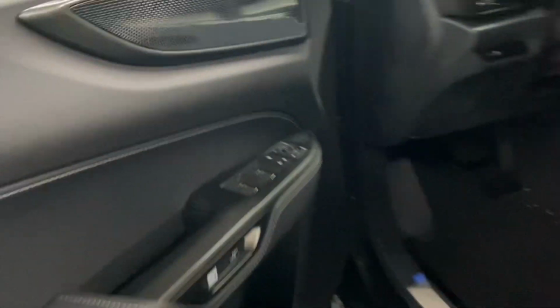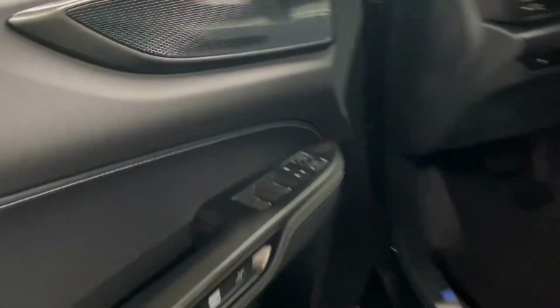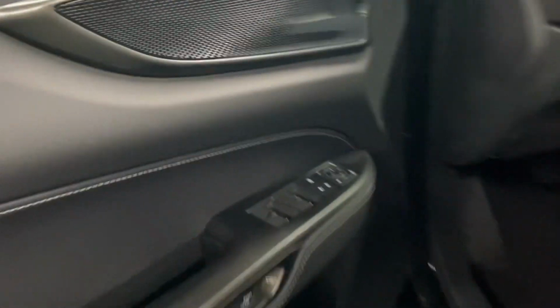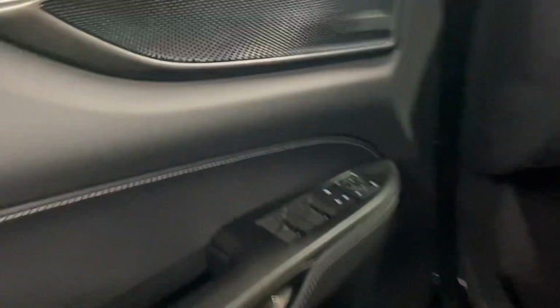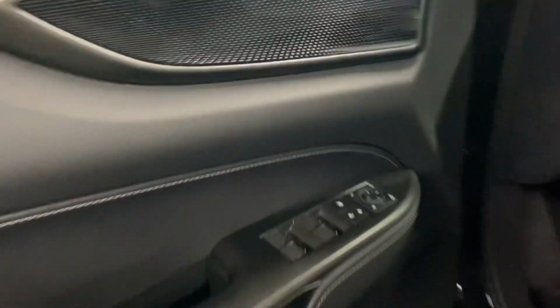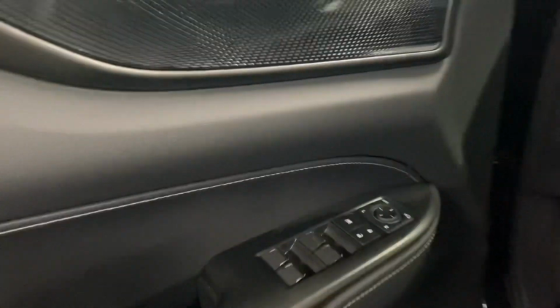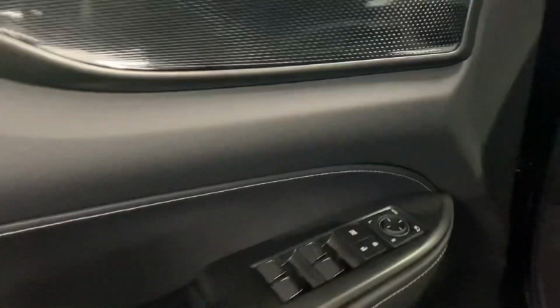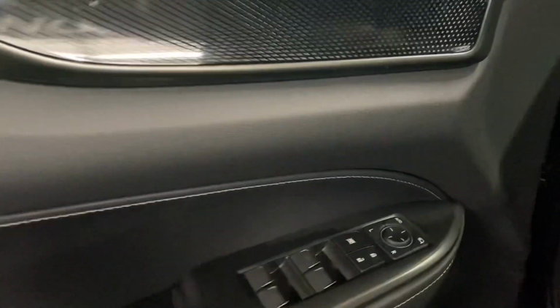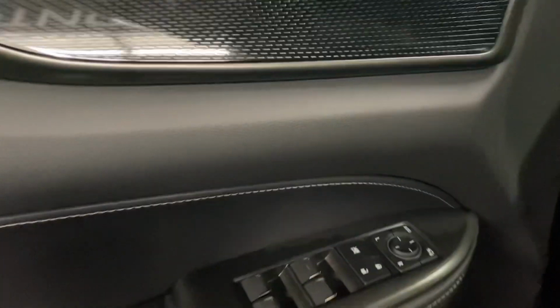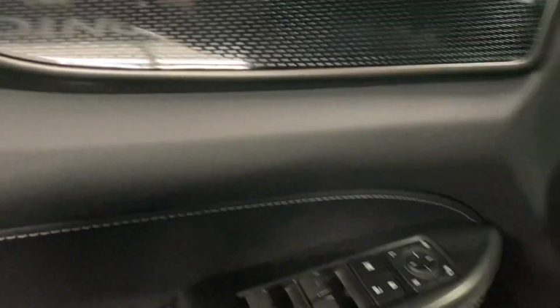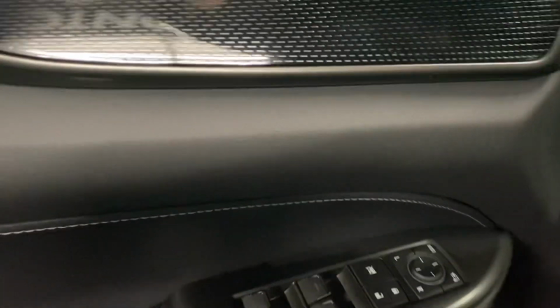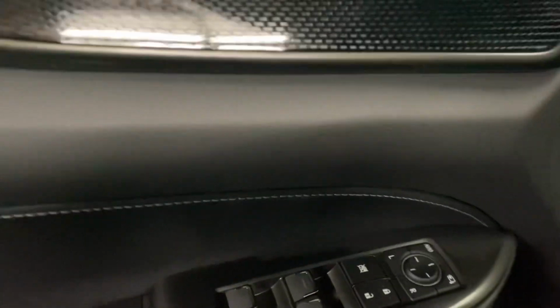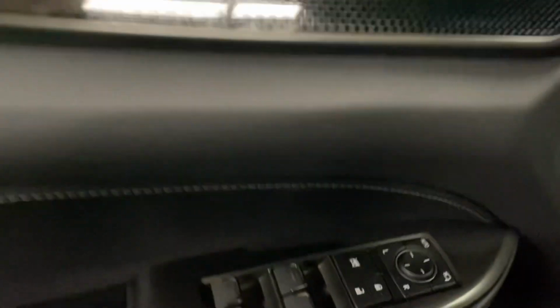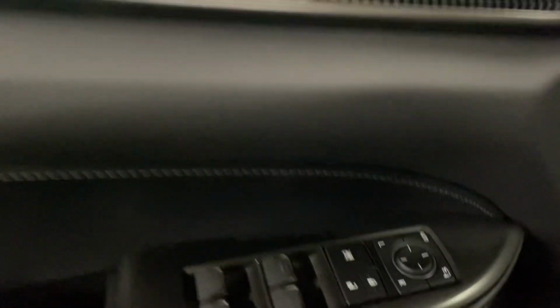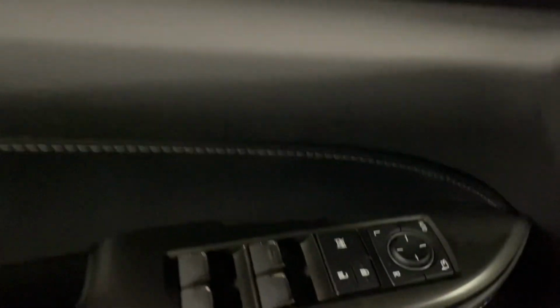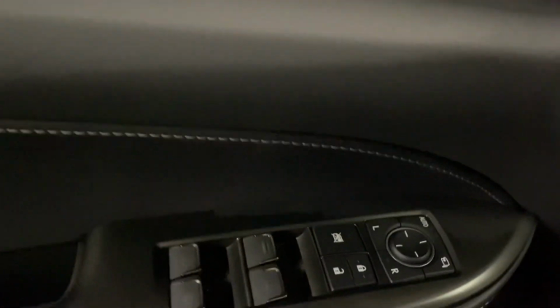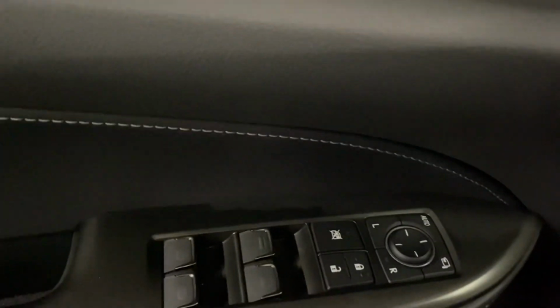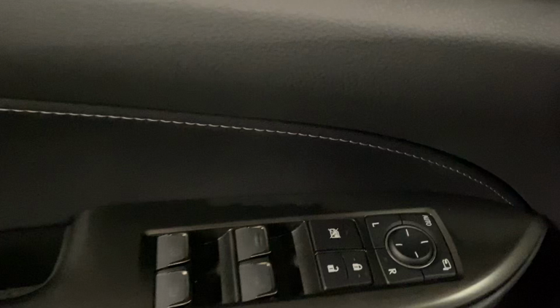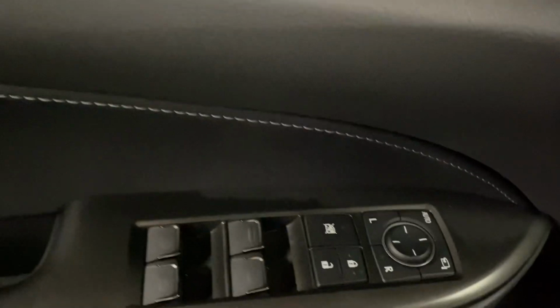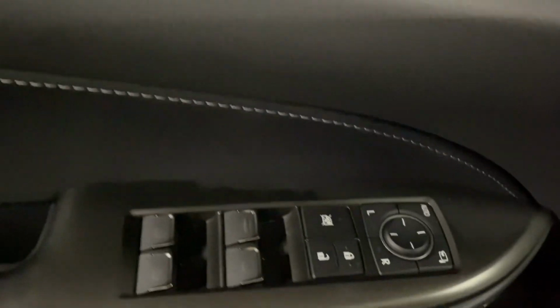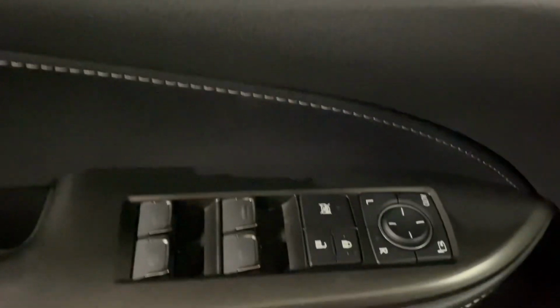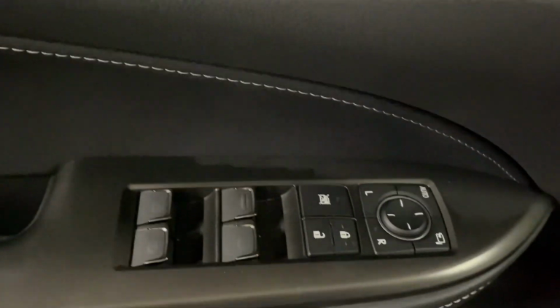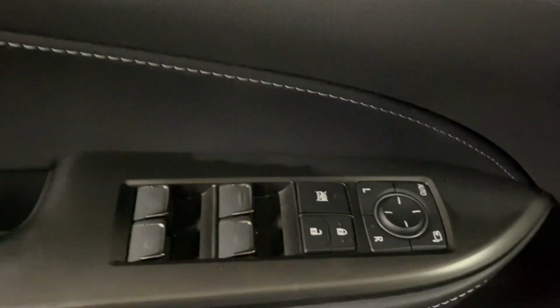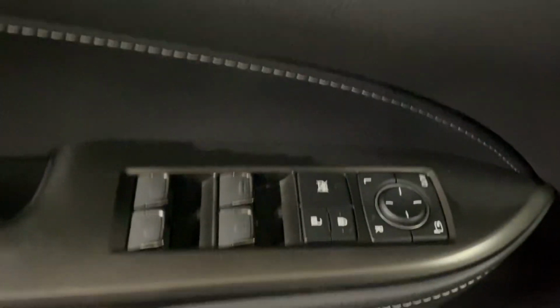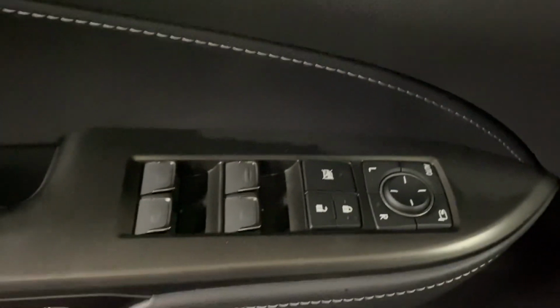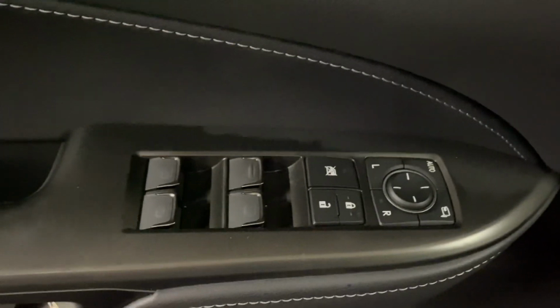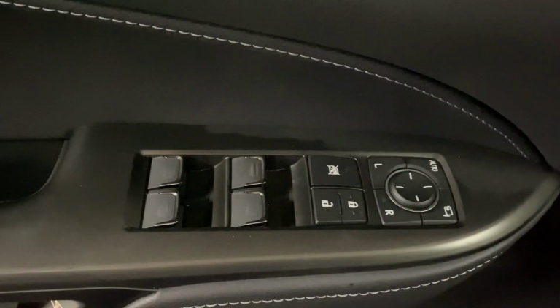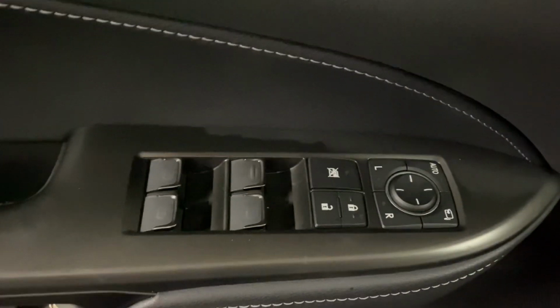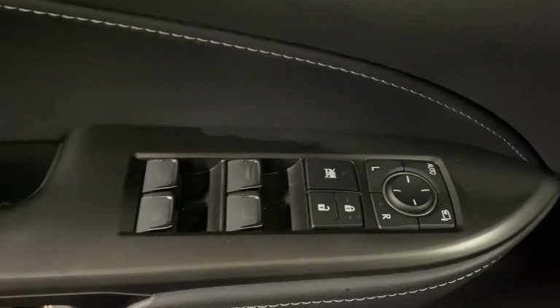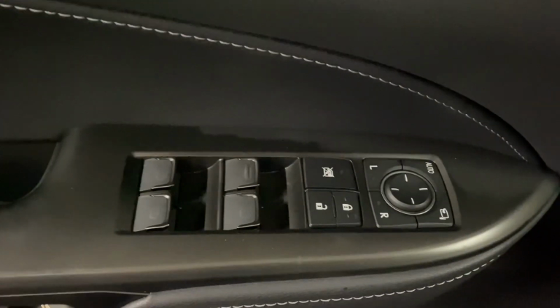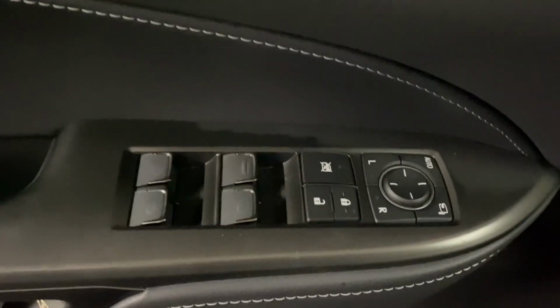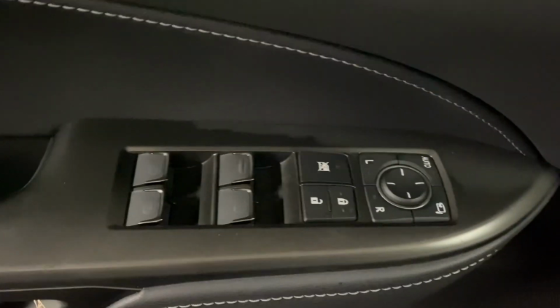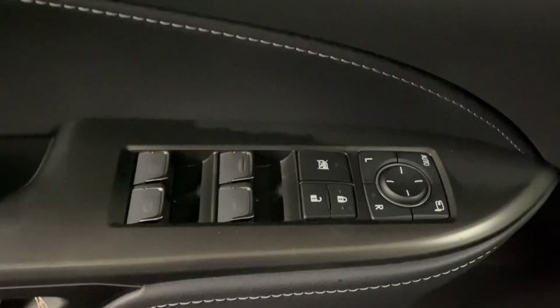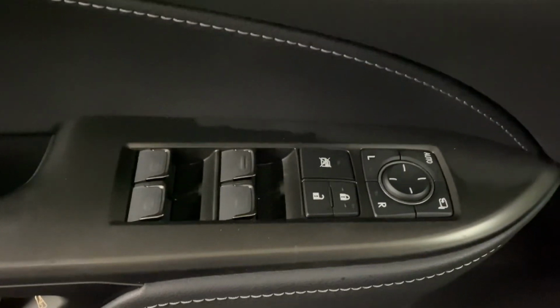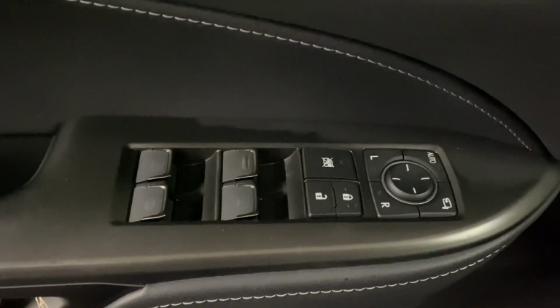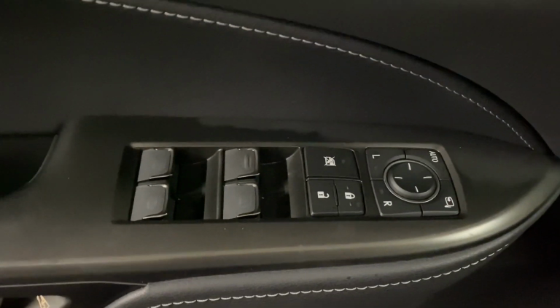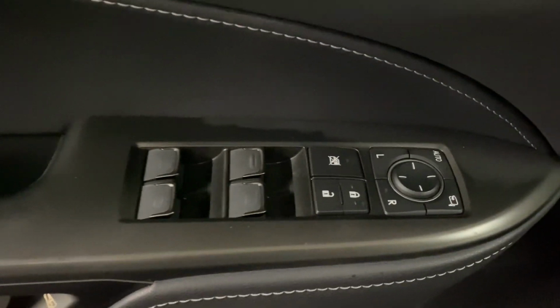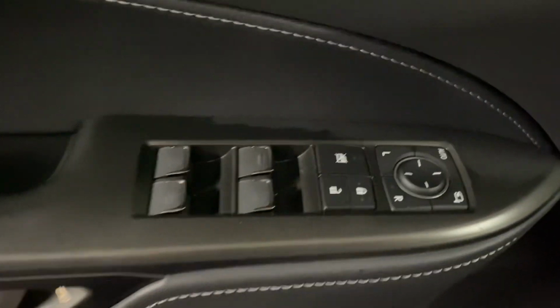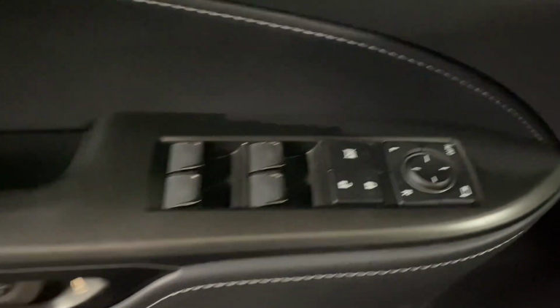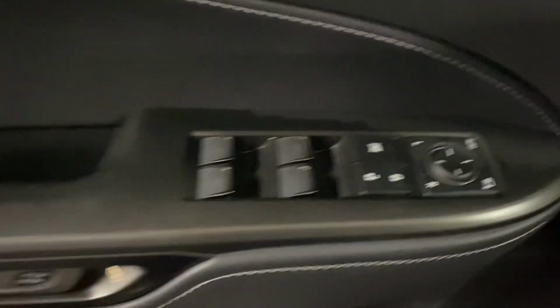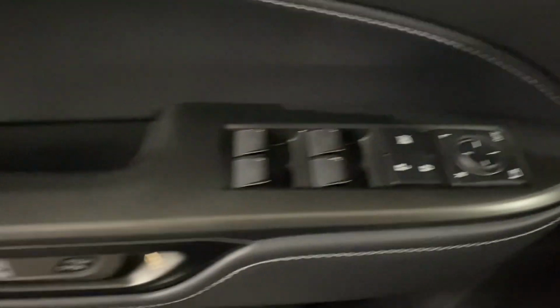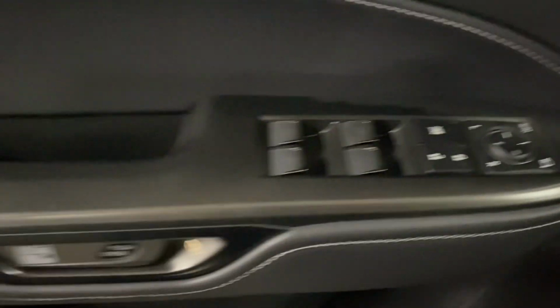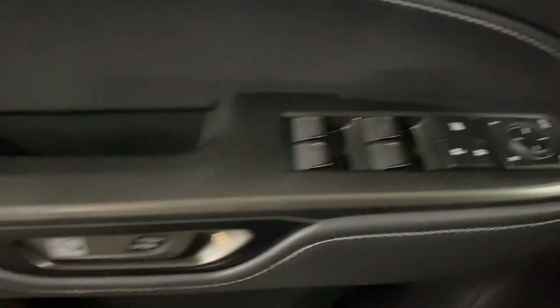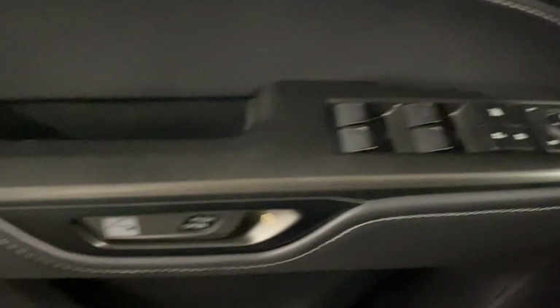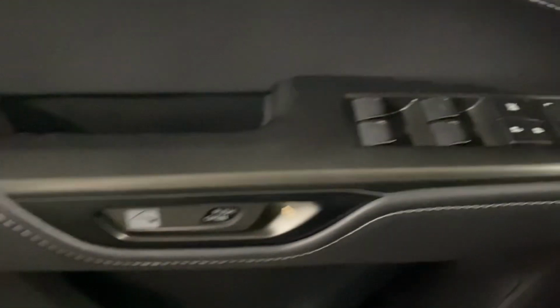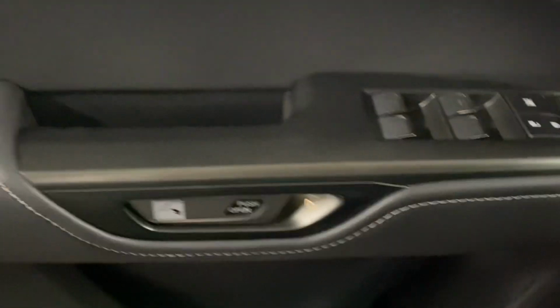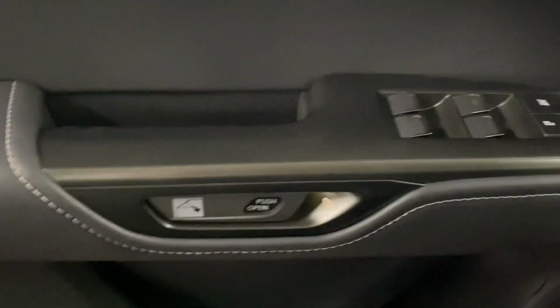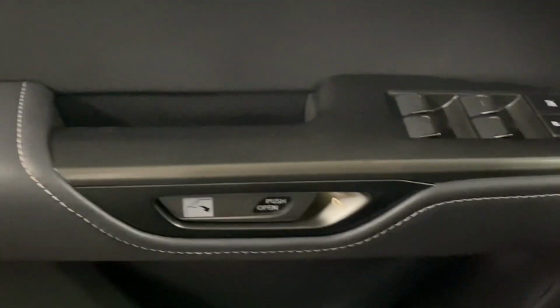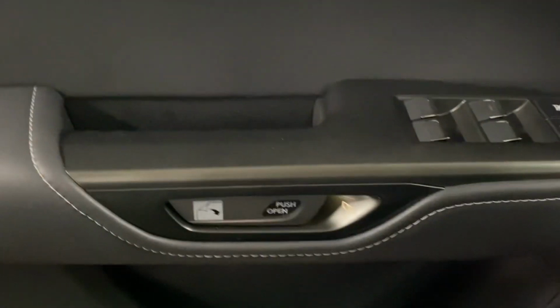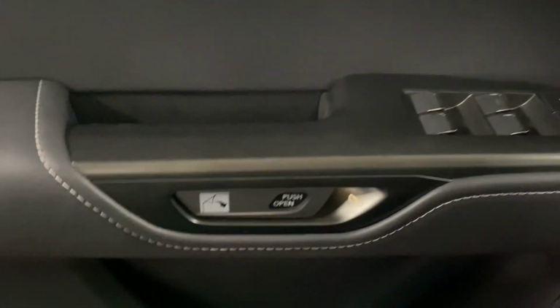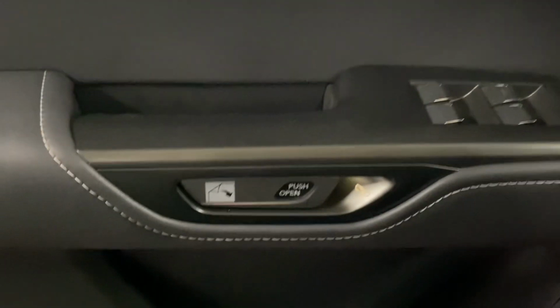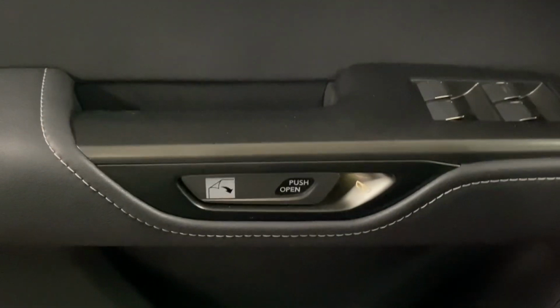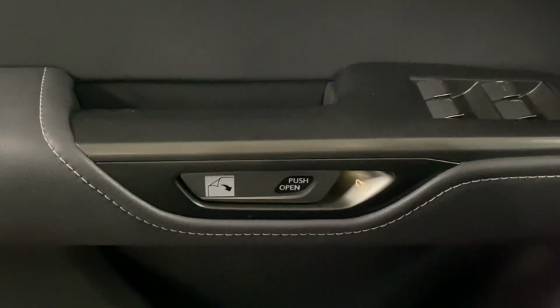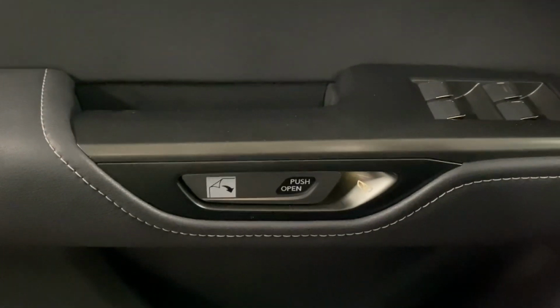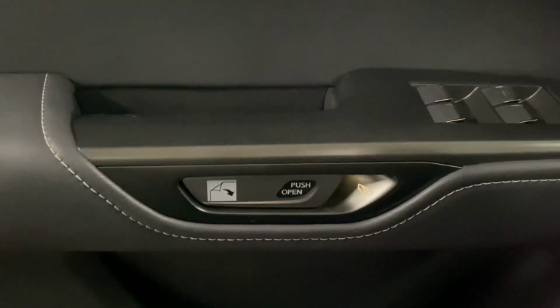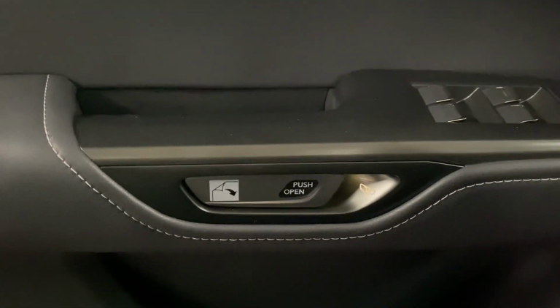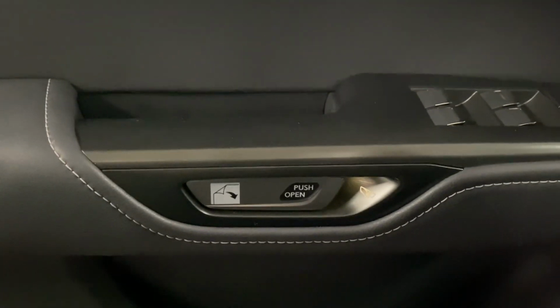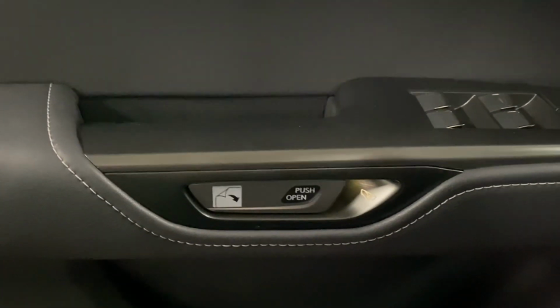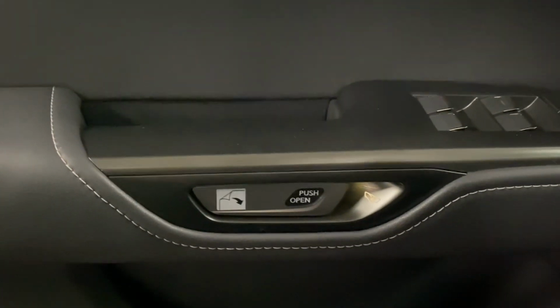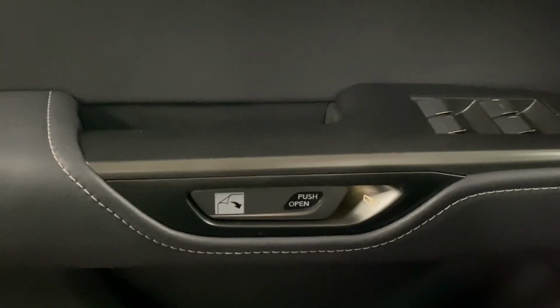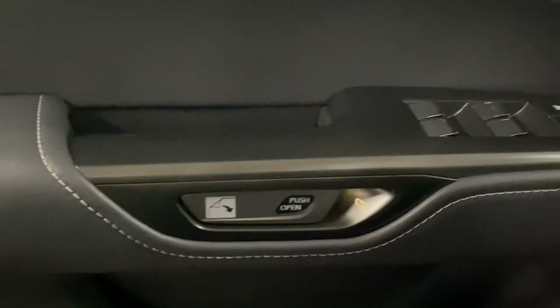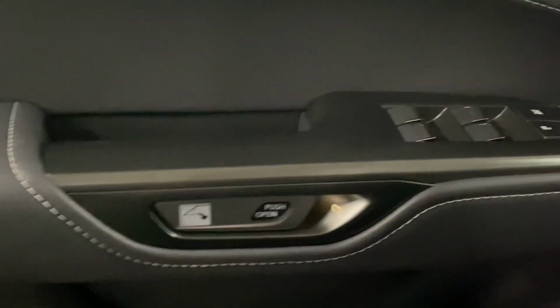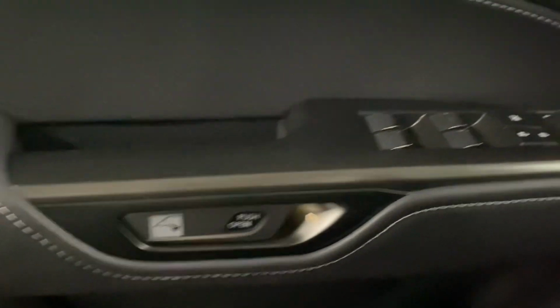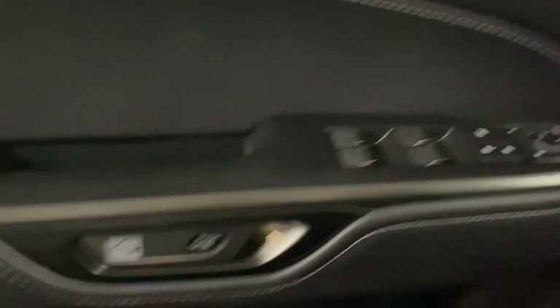On your door panel, you have your powered windows, locks, and side mirrors, and your digital latch with safe exit assist.